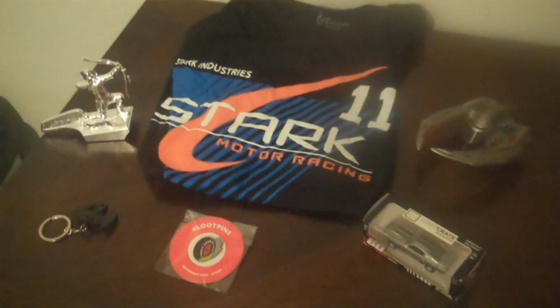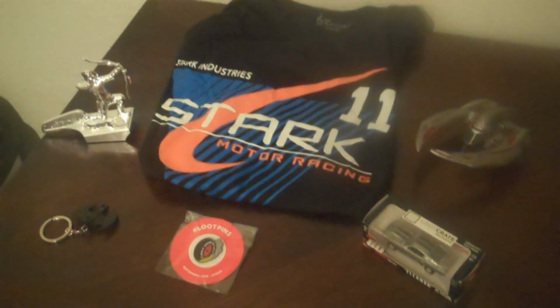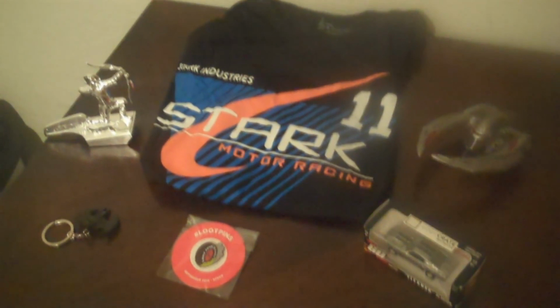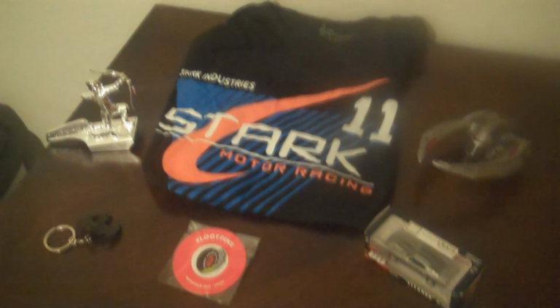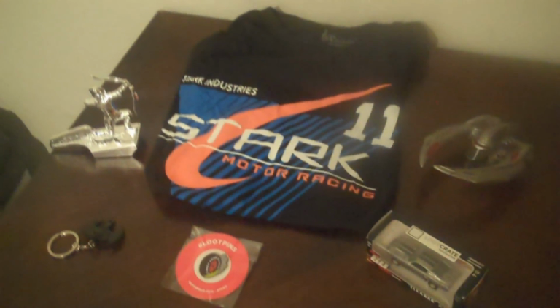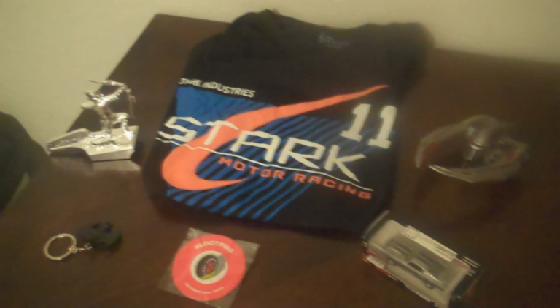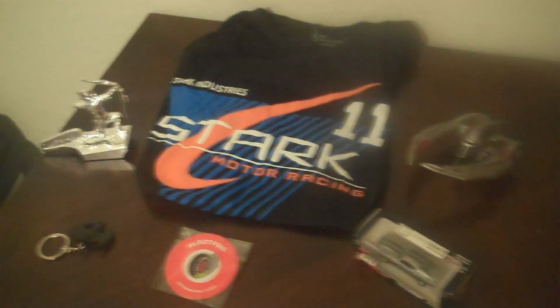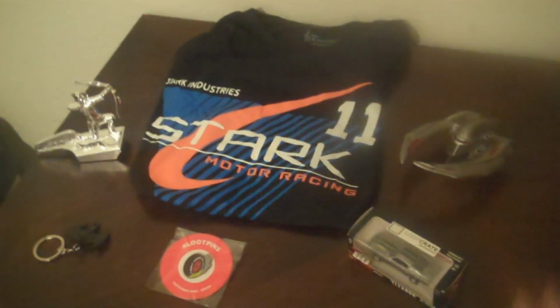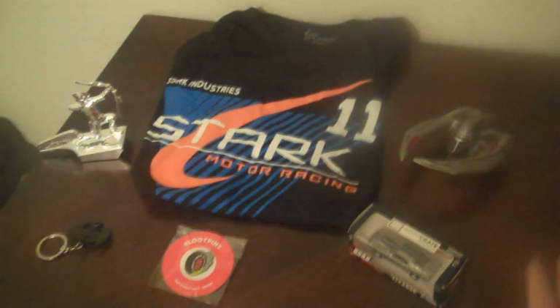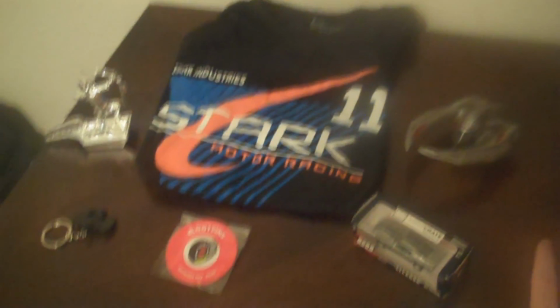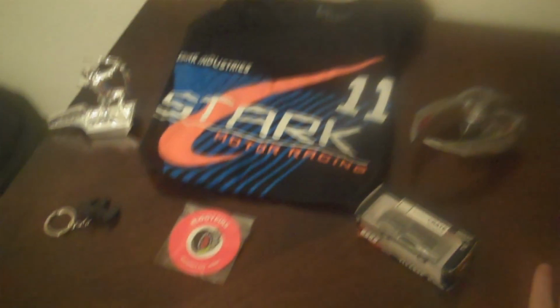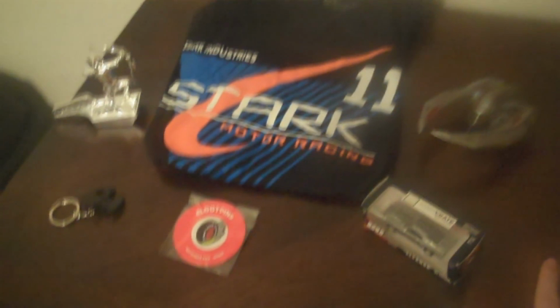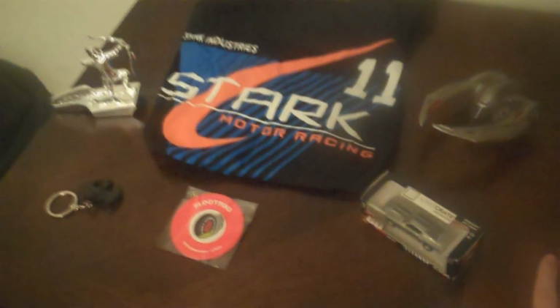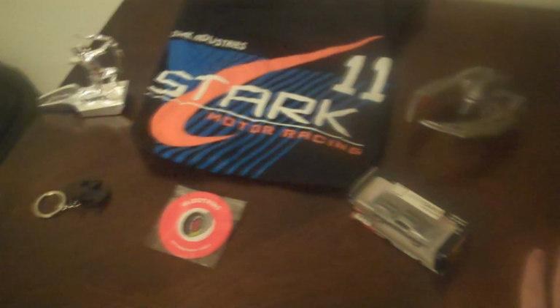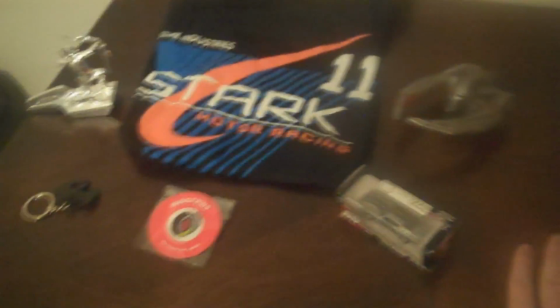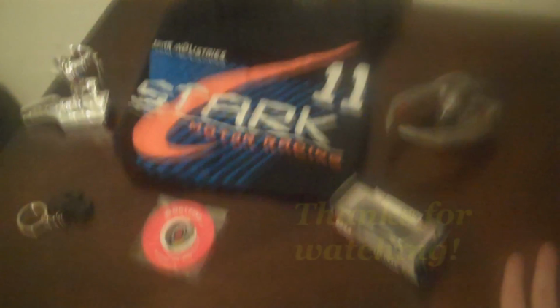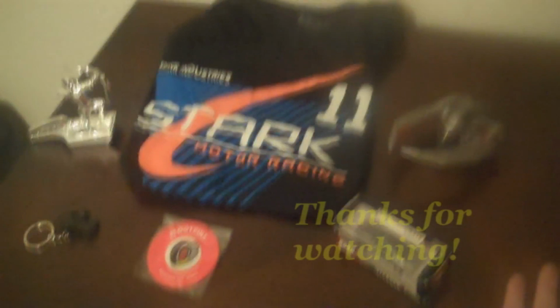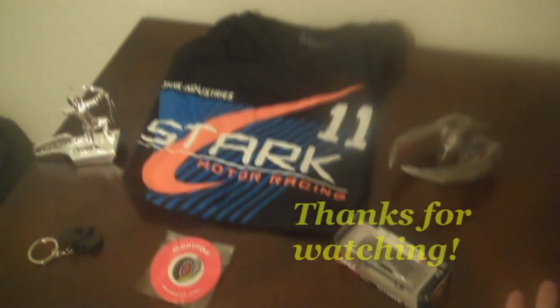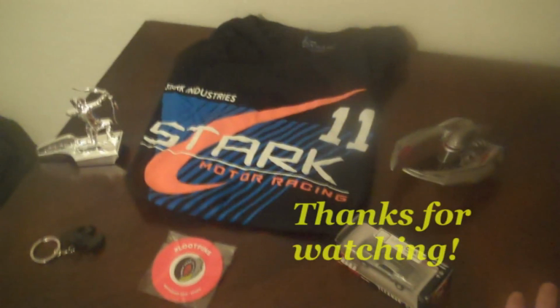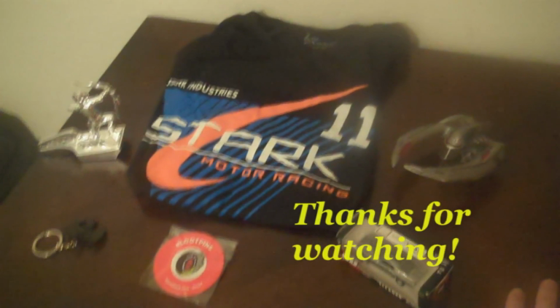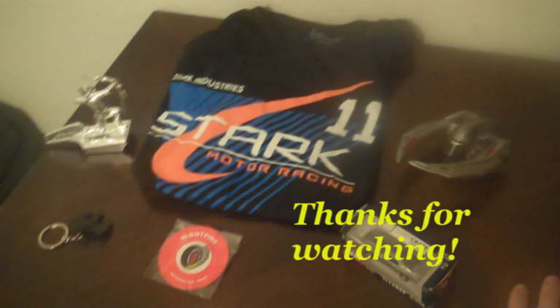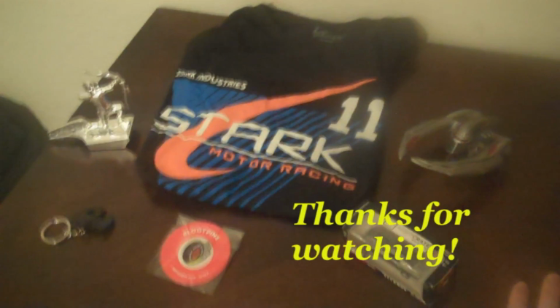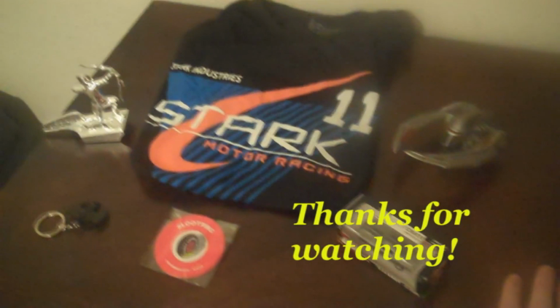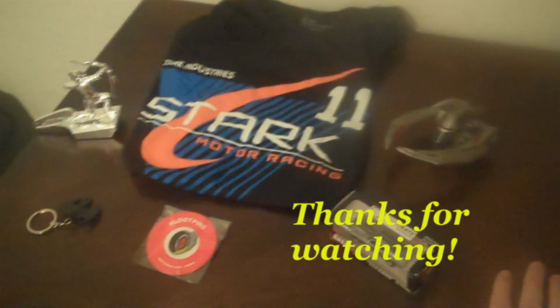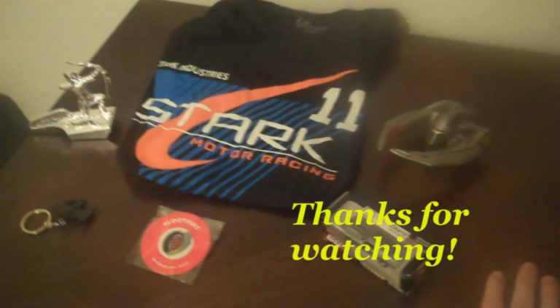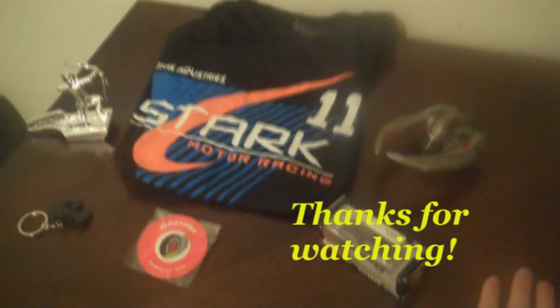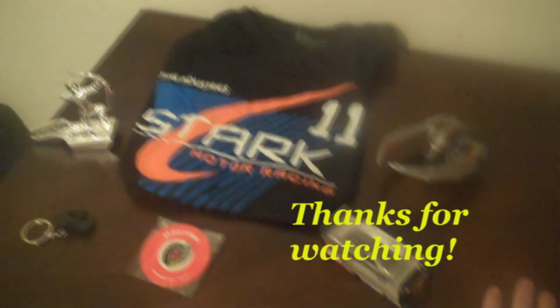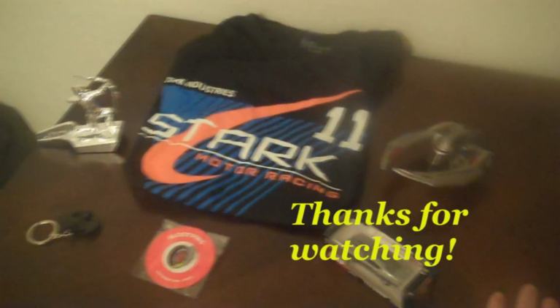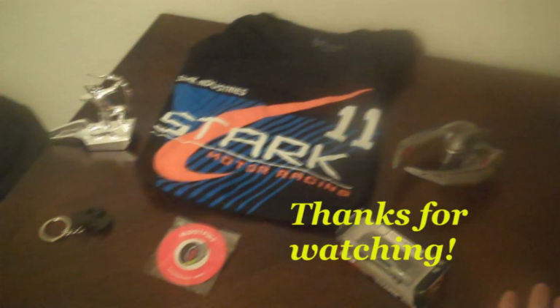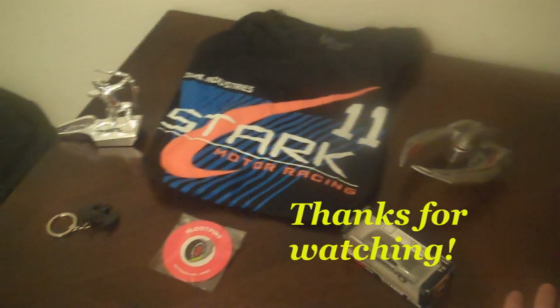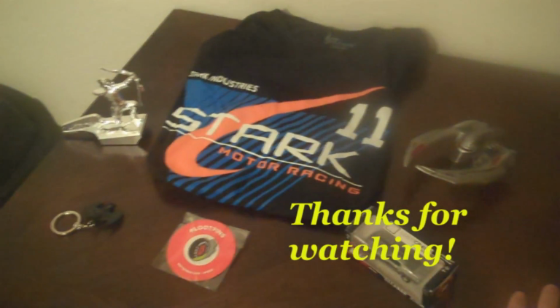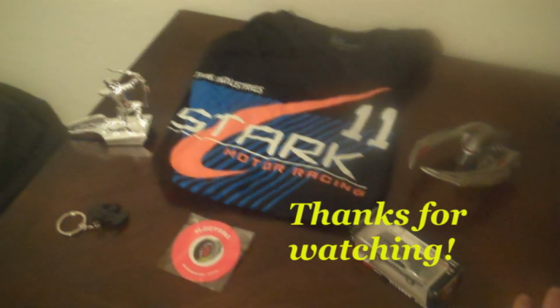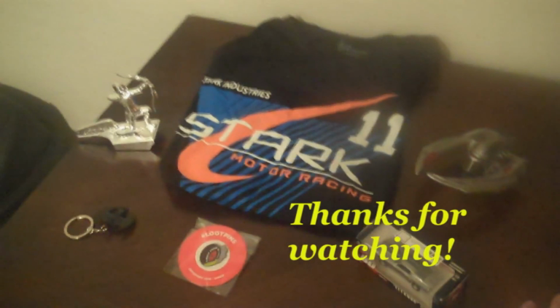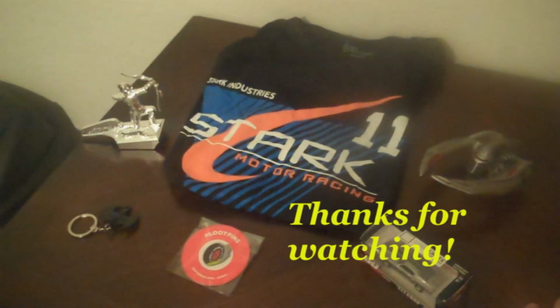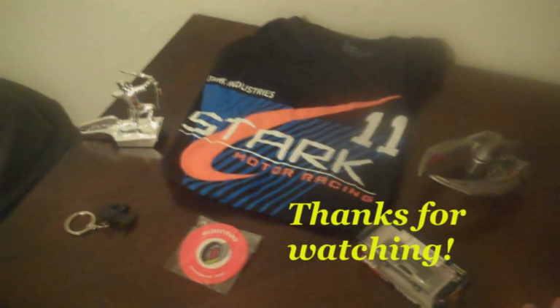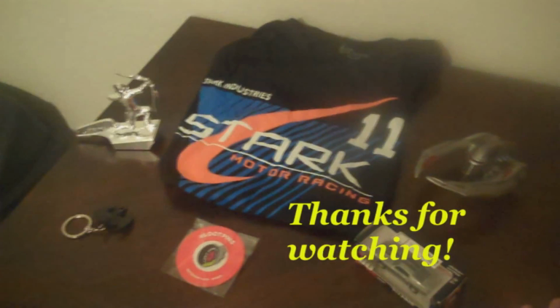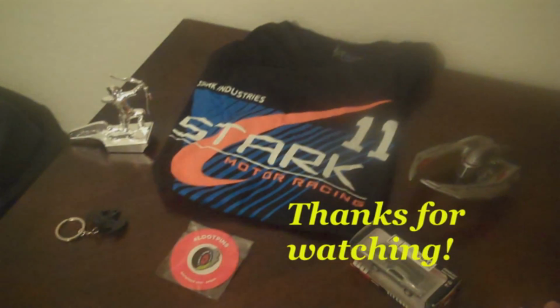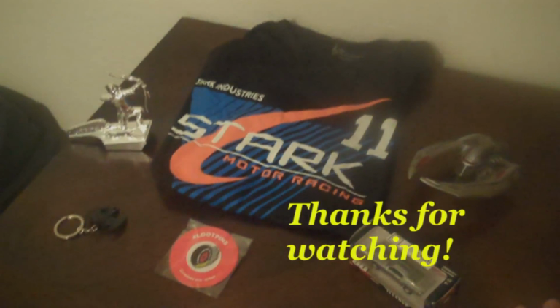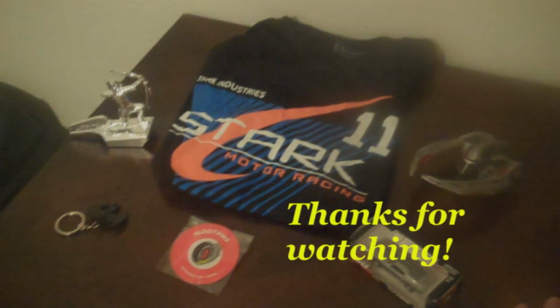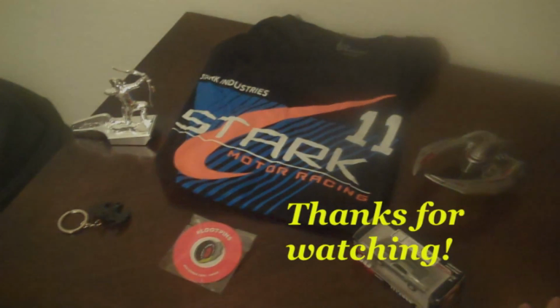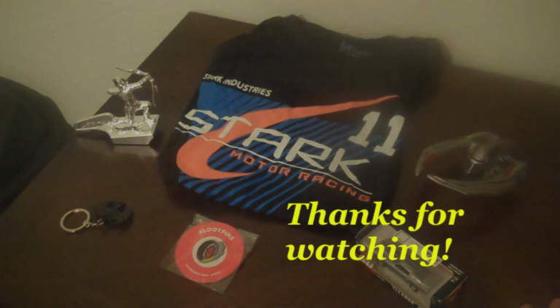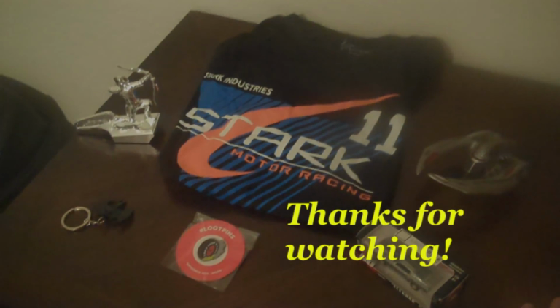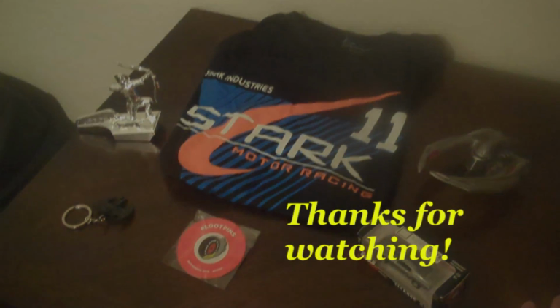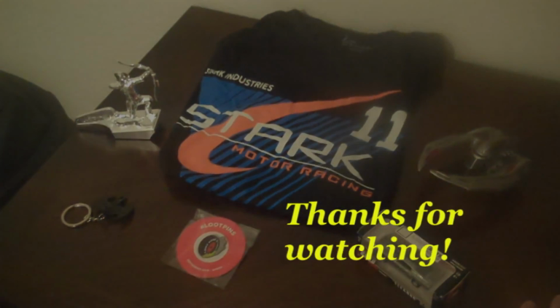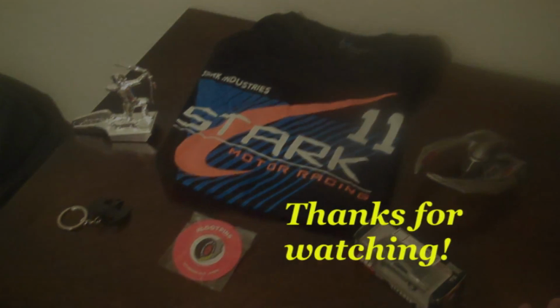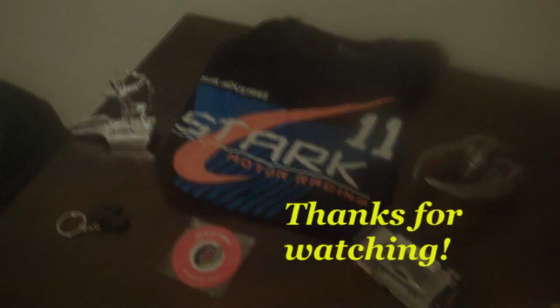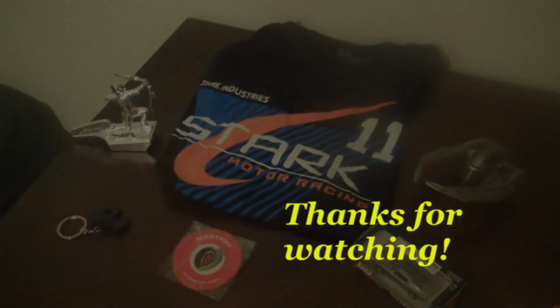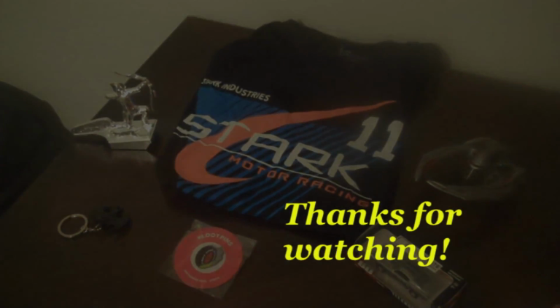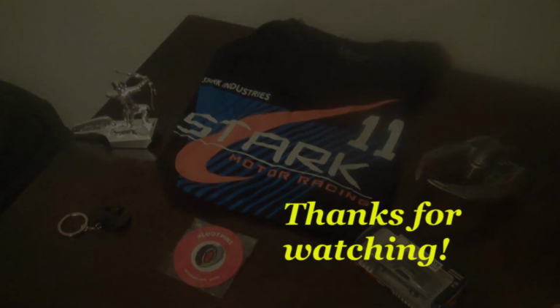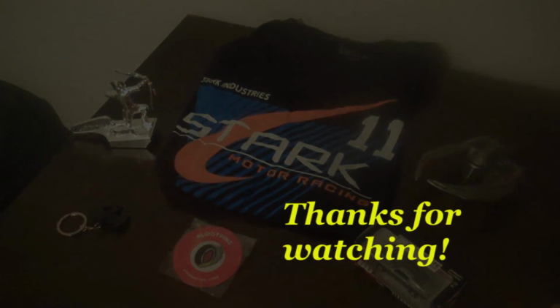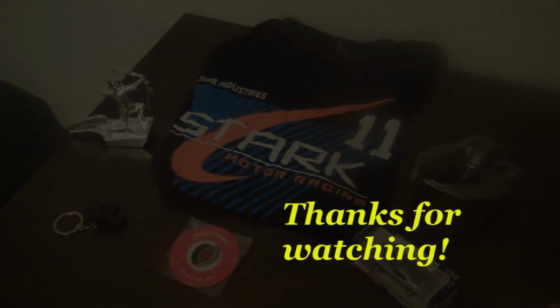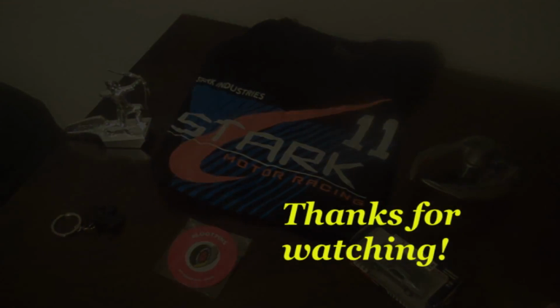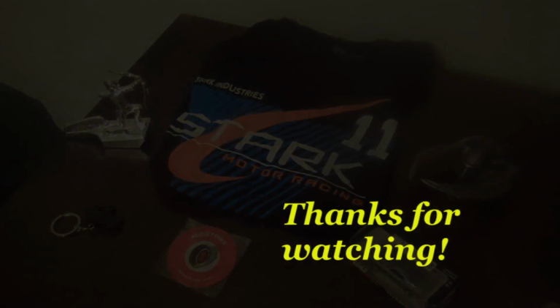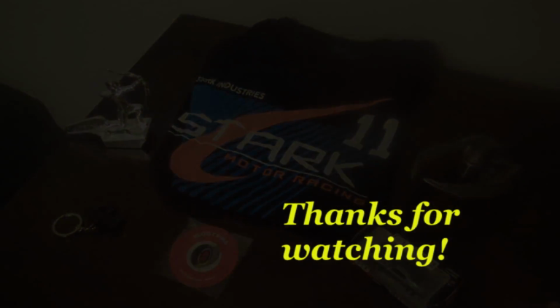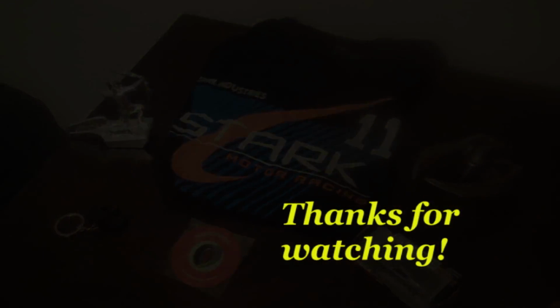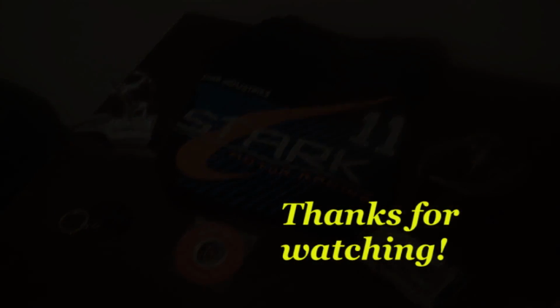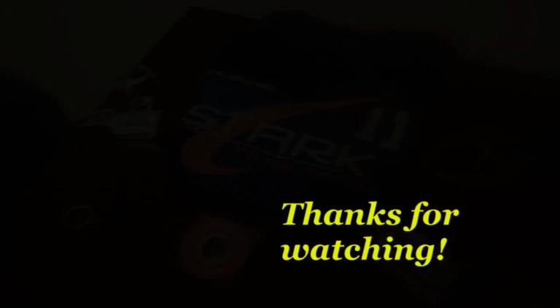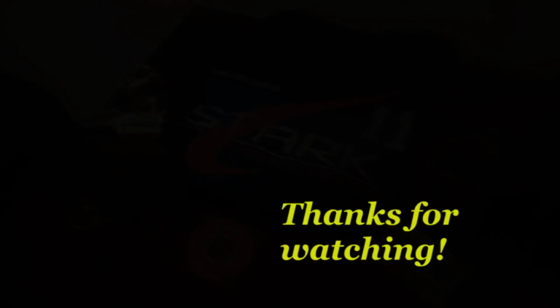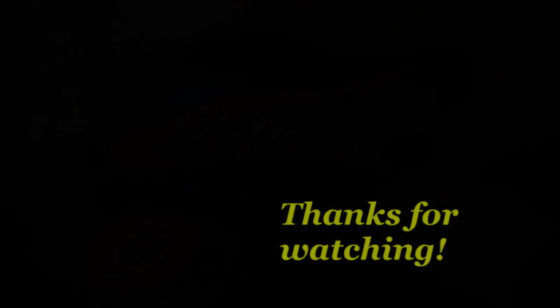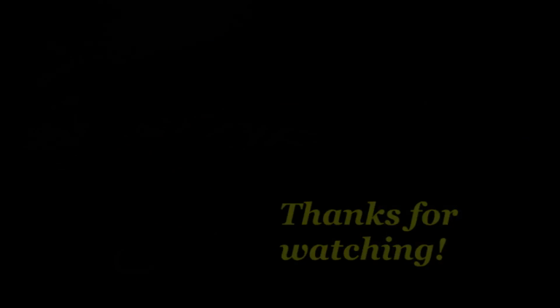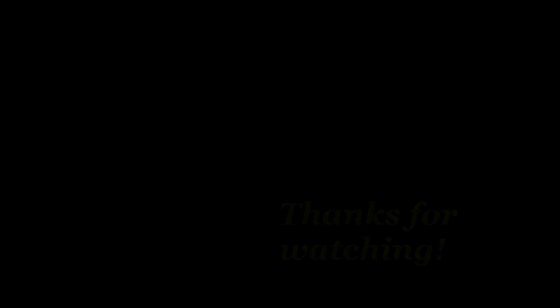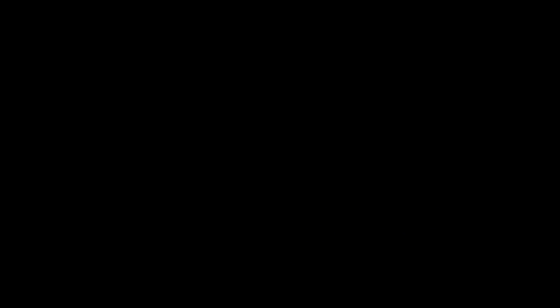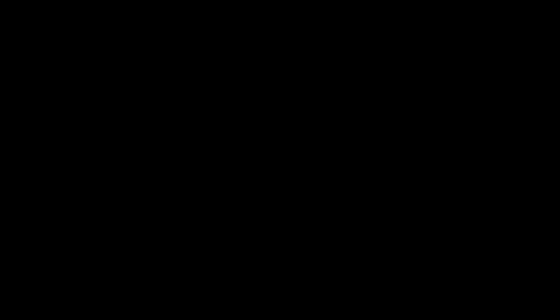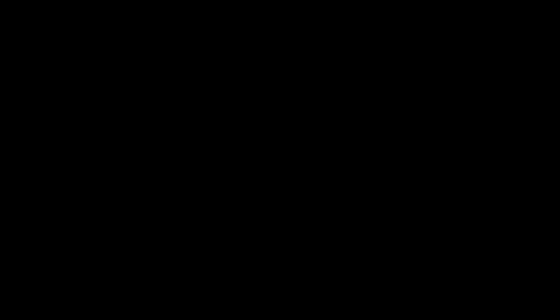So until next time, my name is Corey and you have a fantastic month. Thank you.